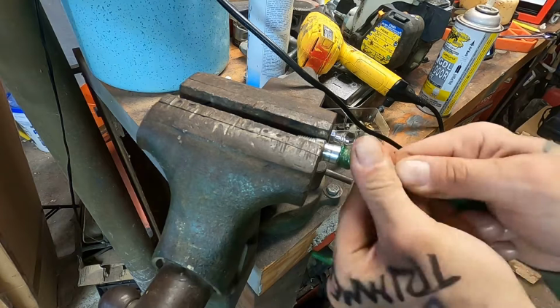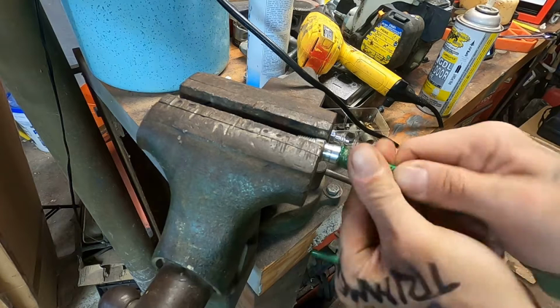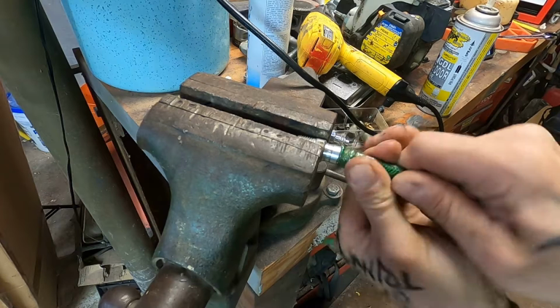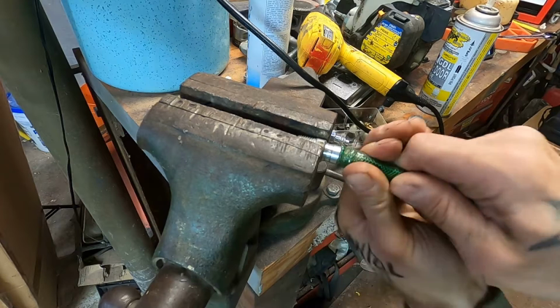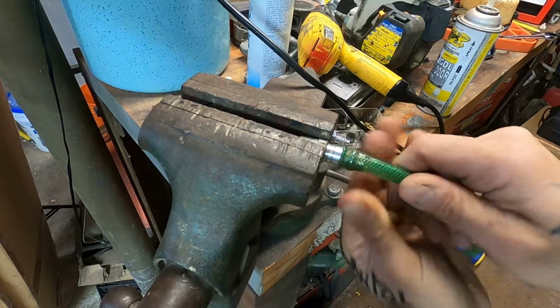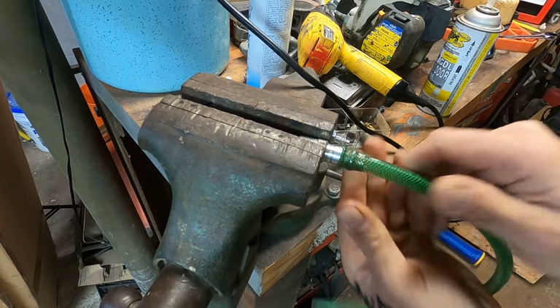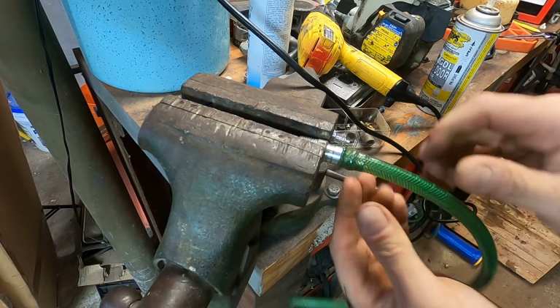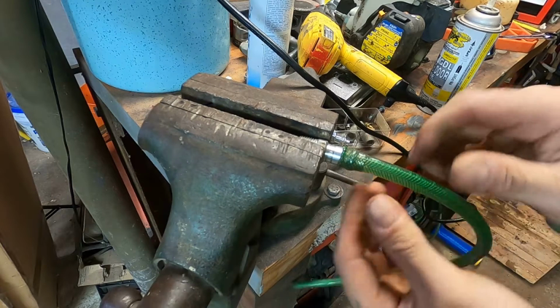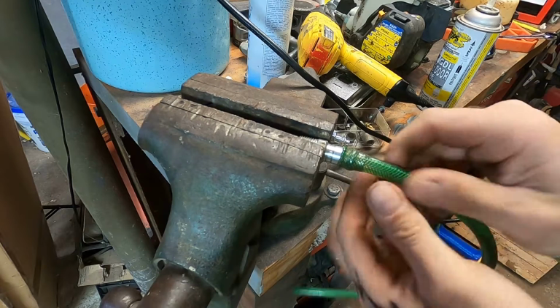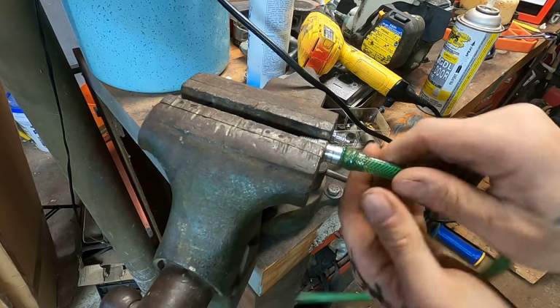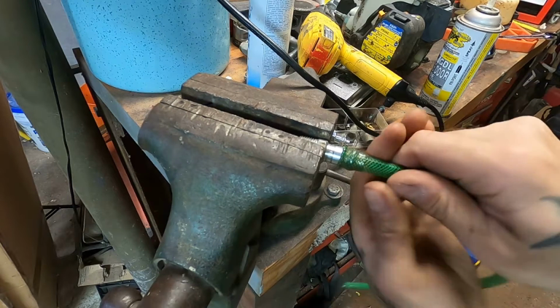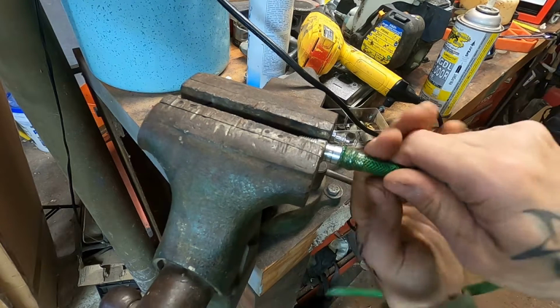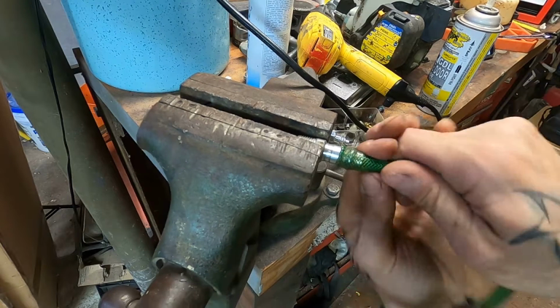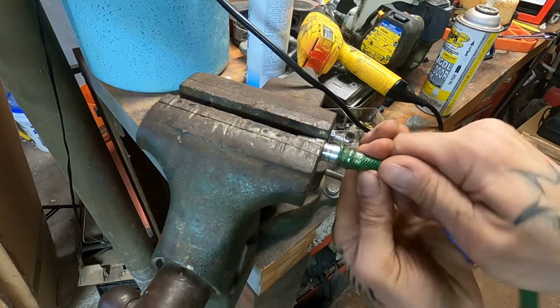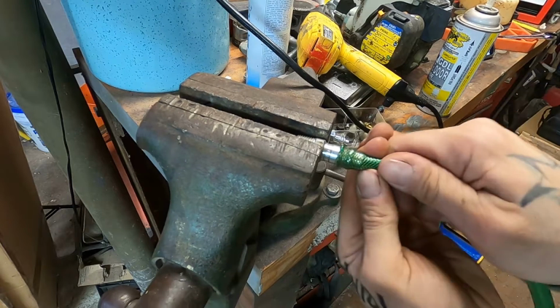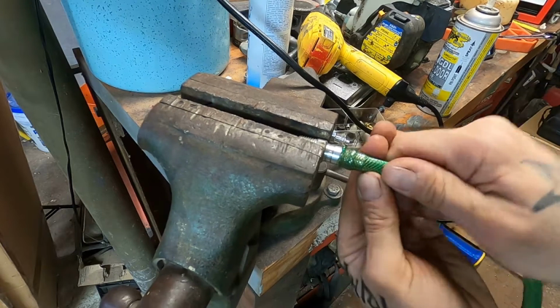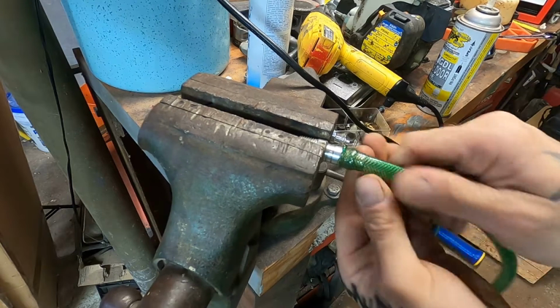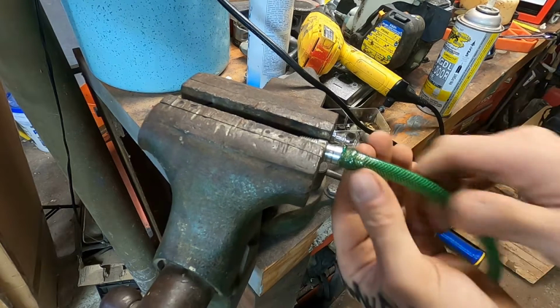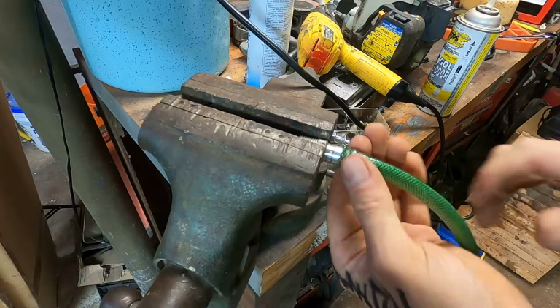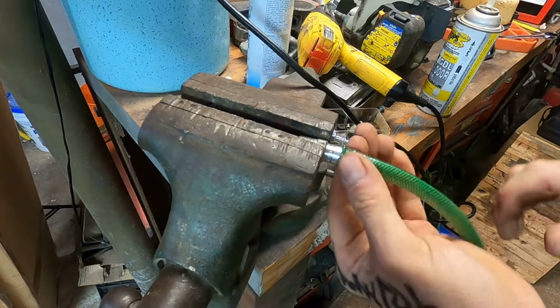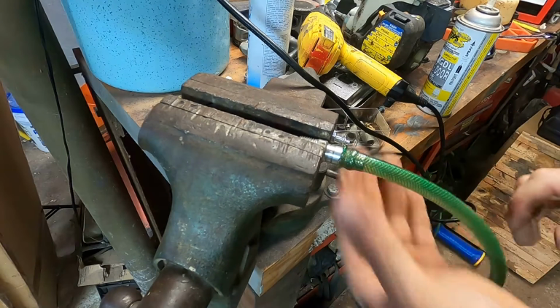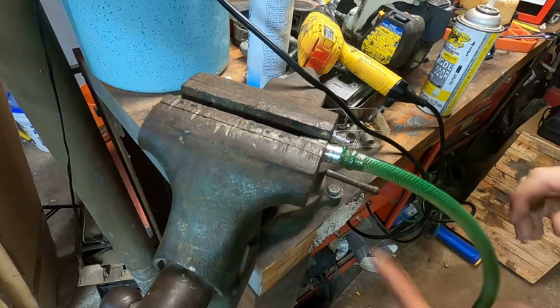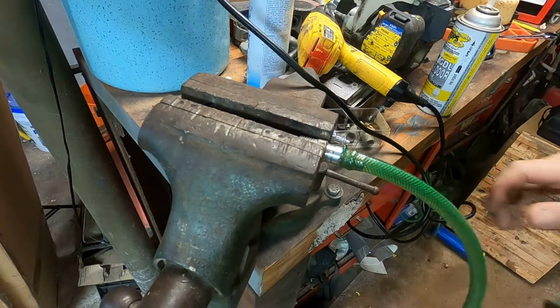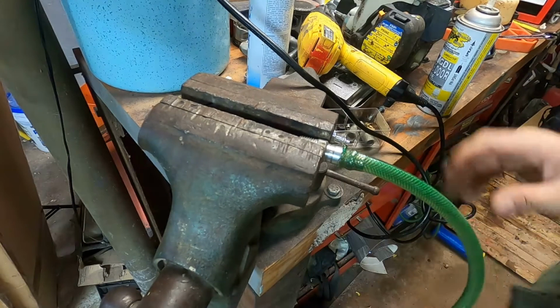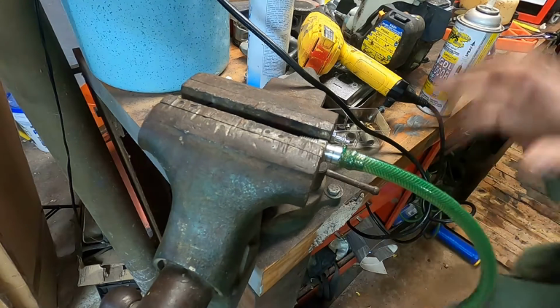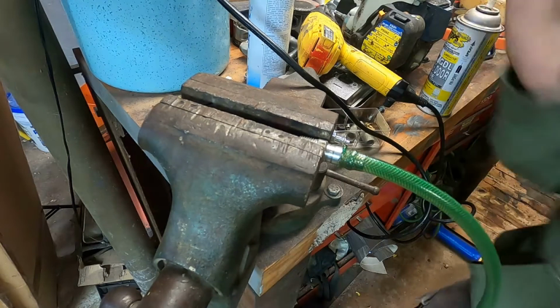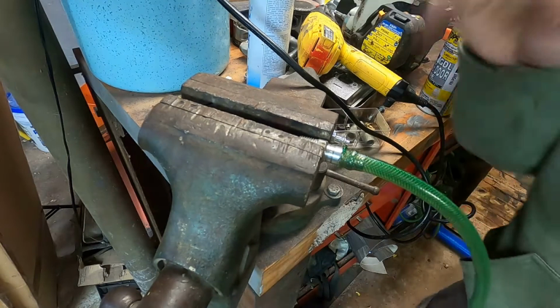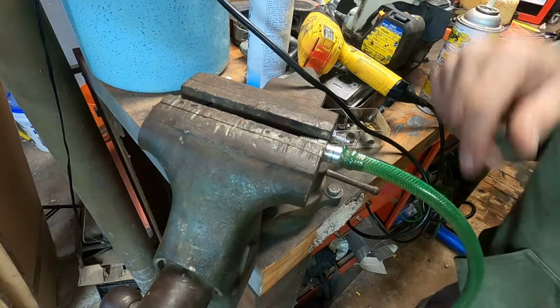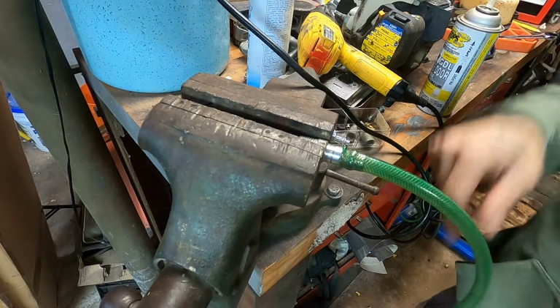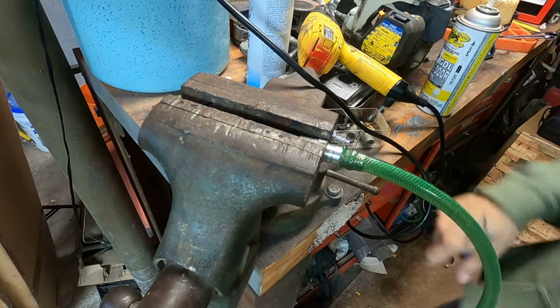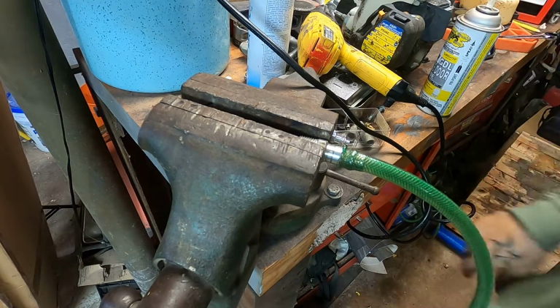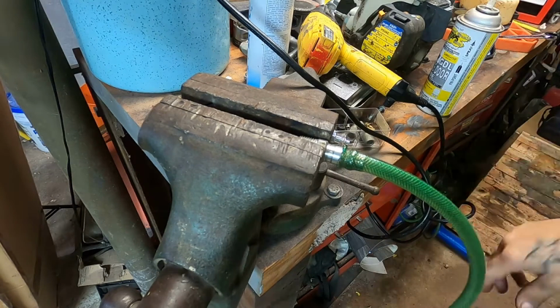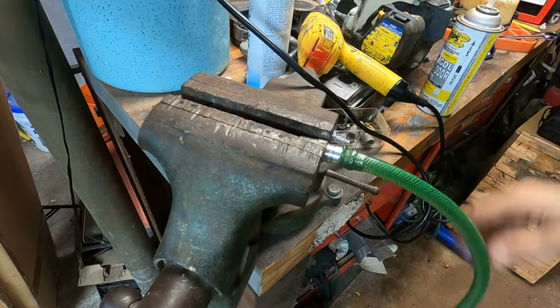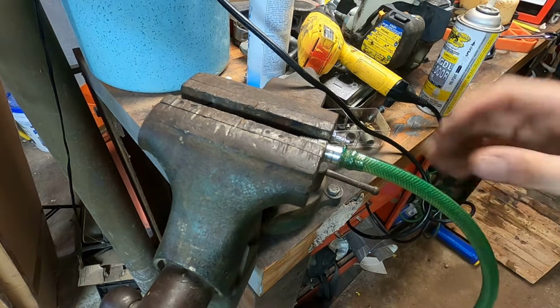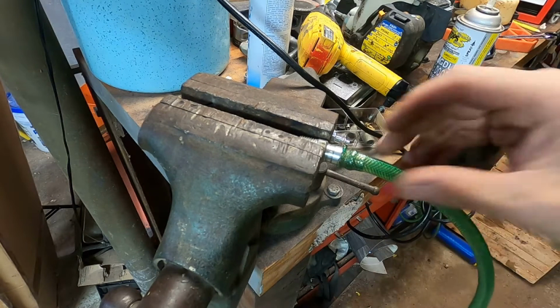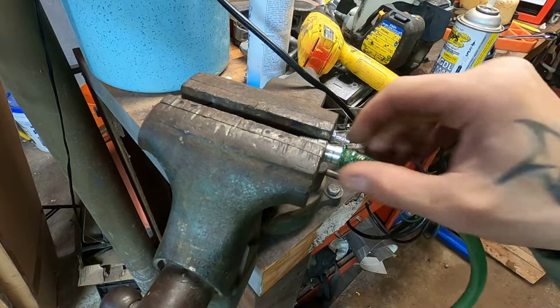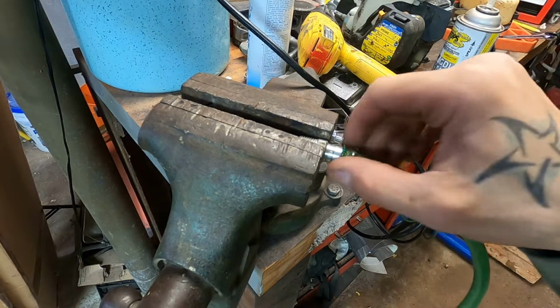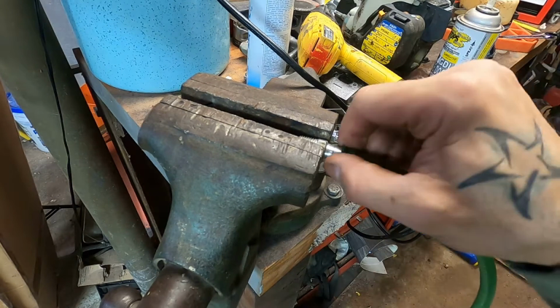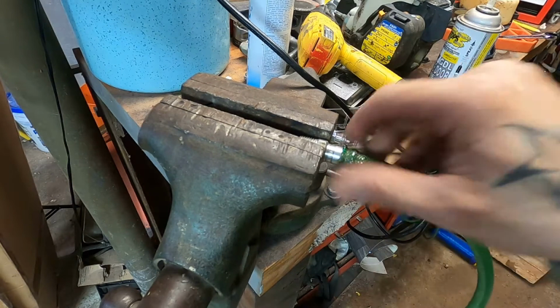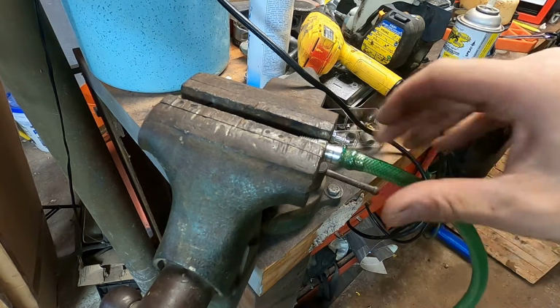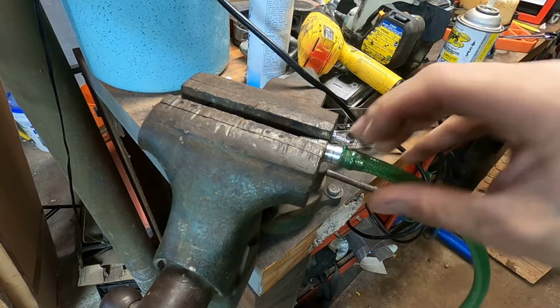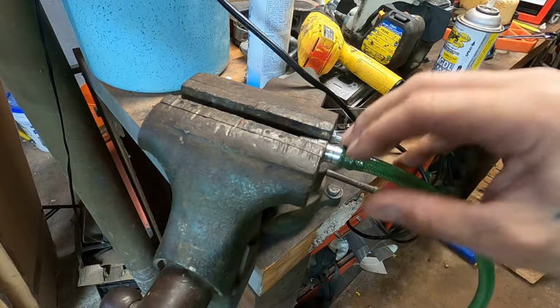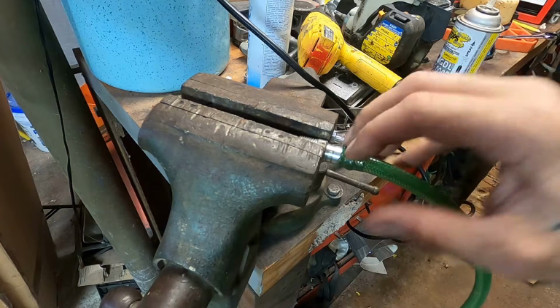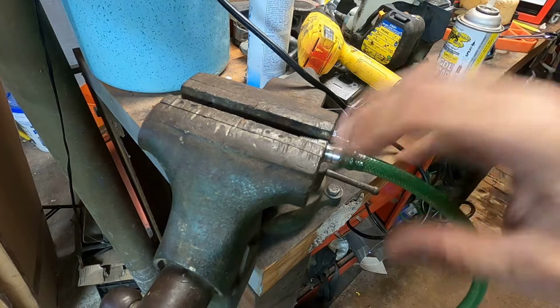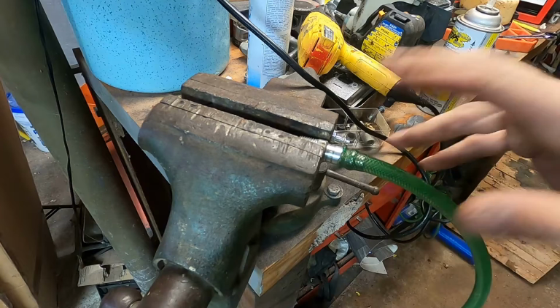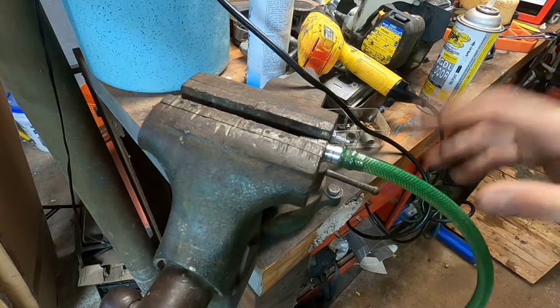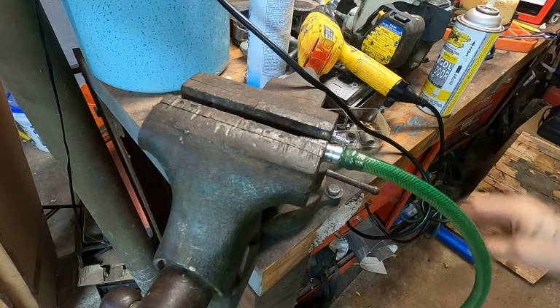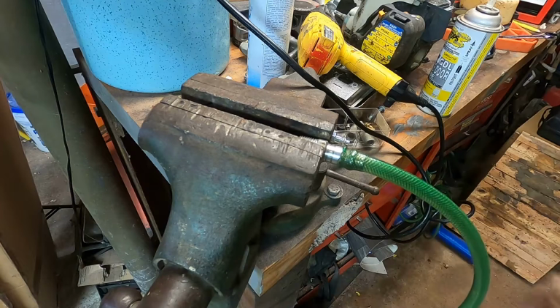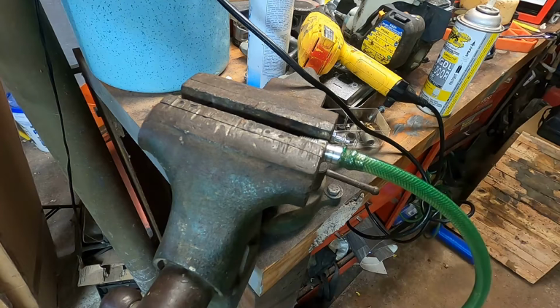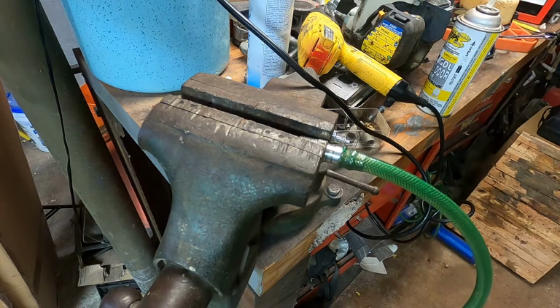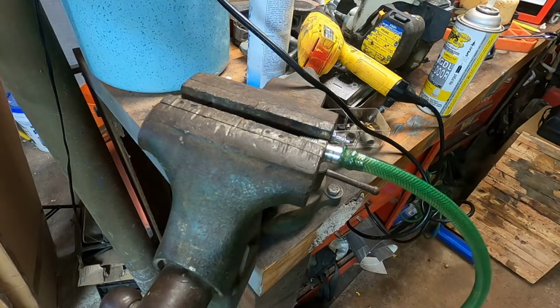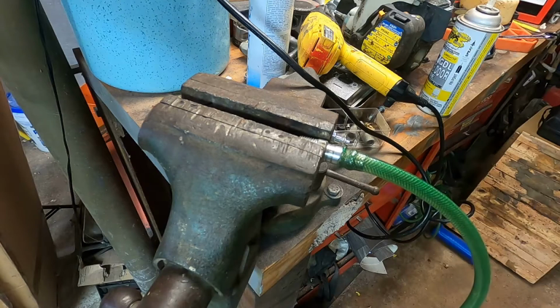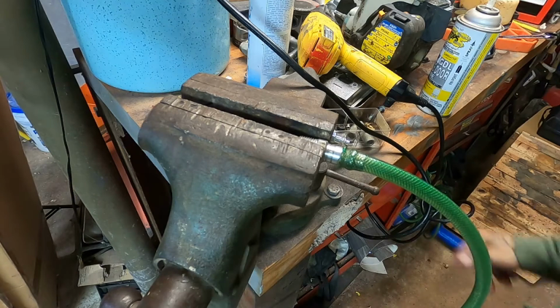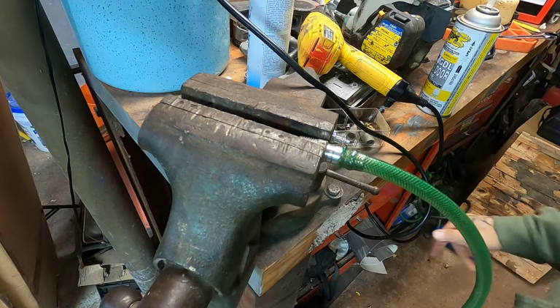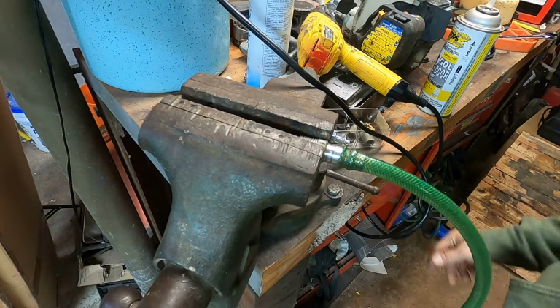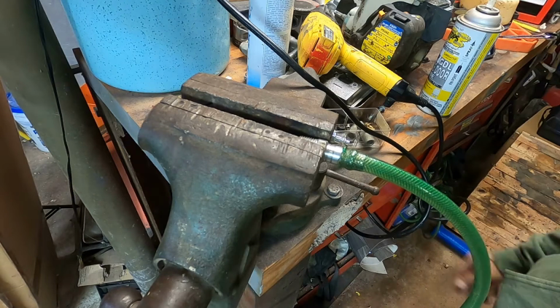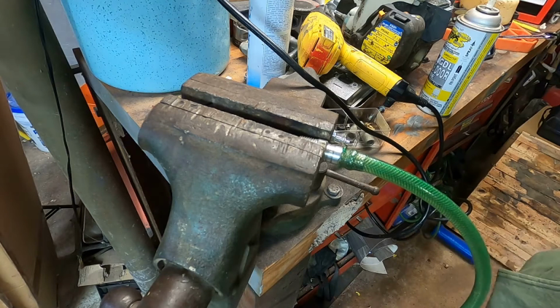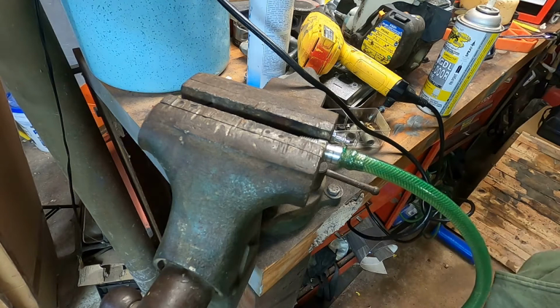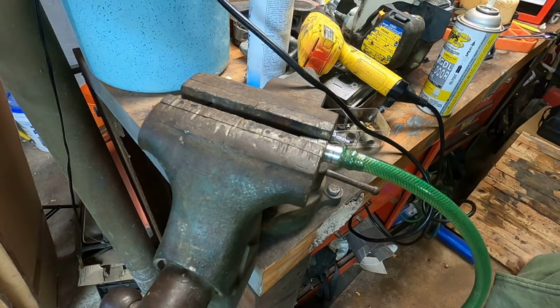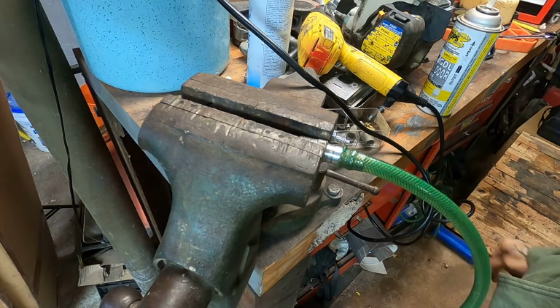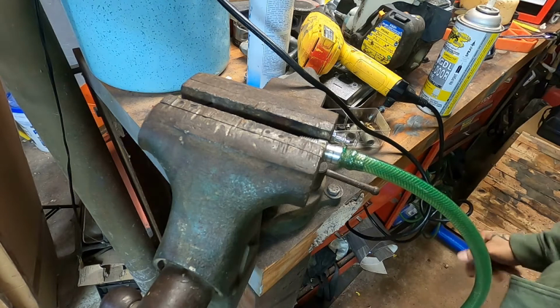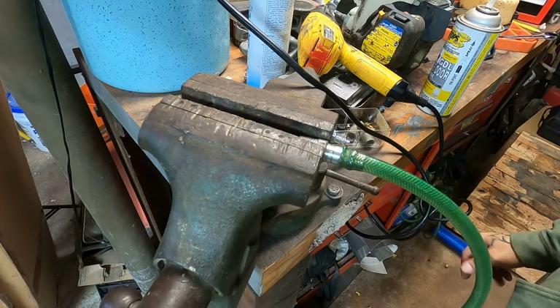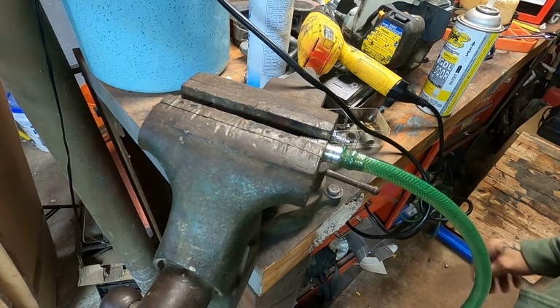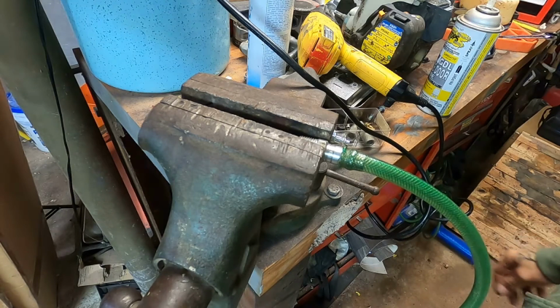Look at that. Now we'll let it cool. When that cools, that ain't coming off ever. That's a piece of that thing now.